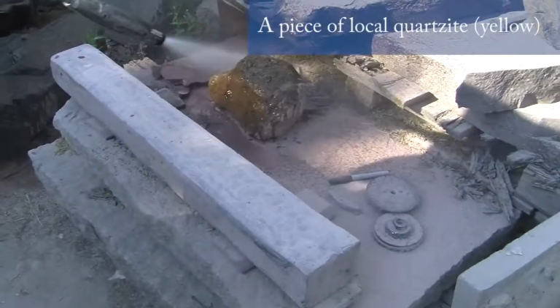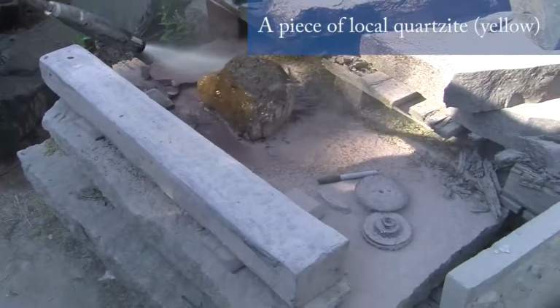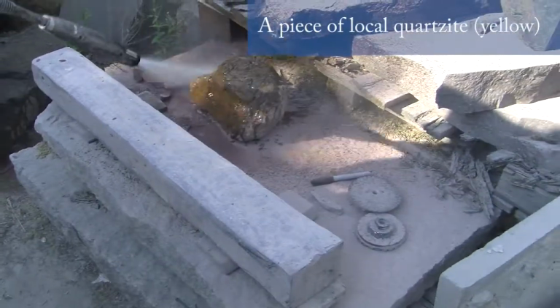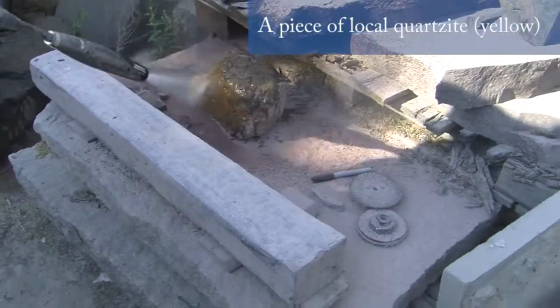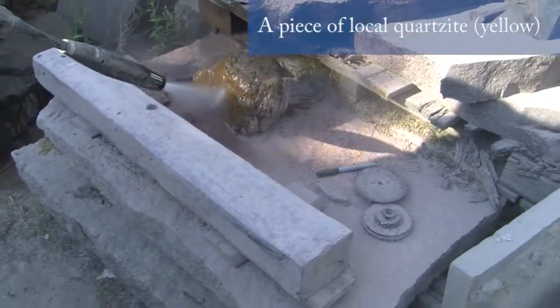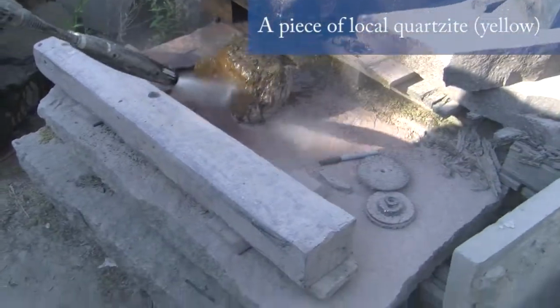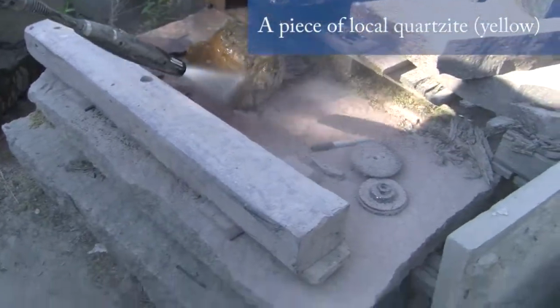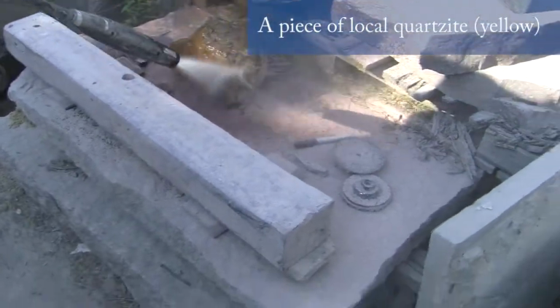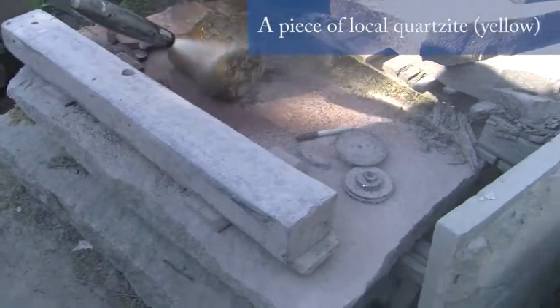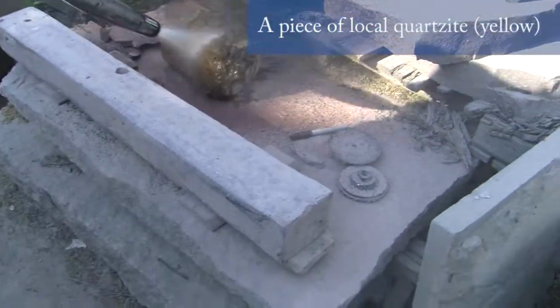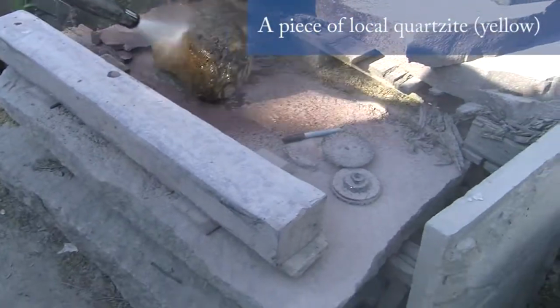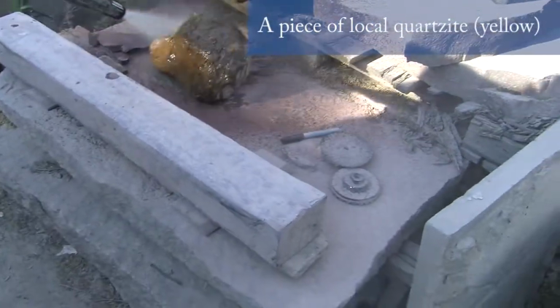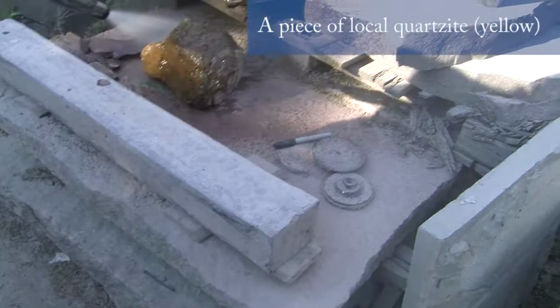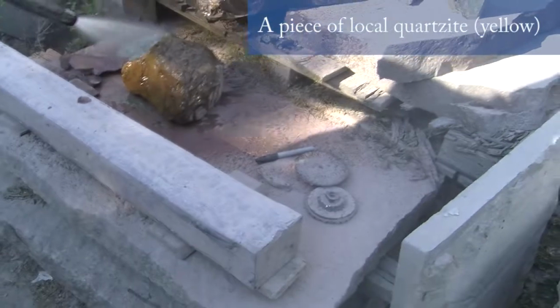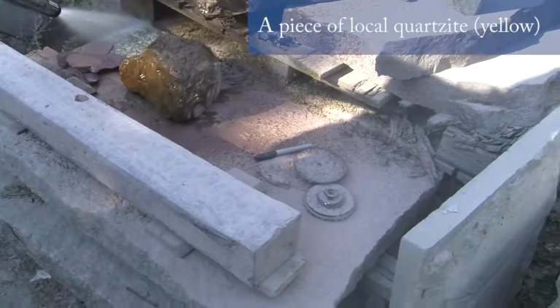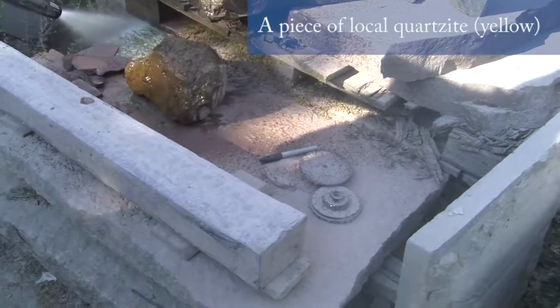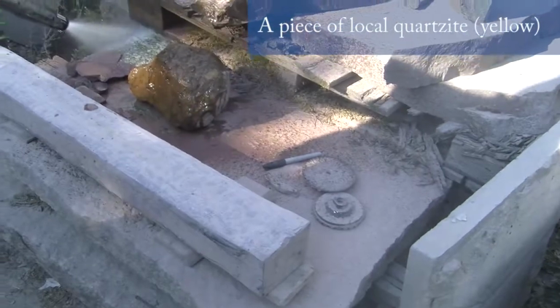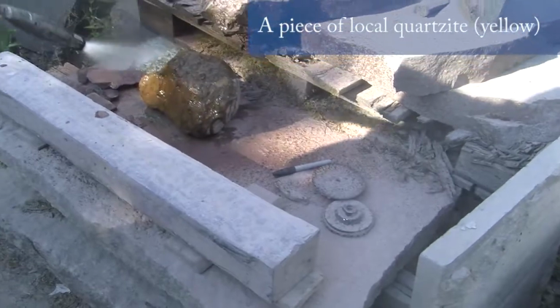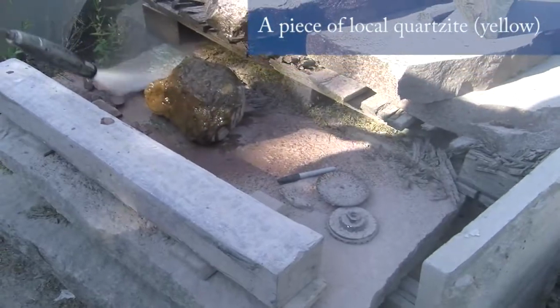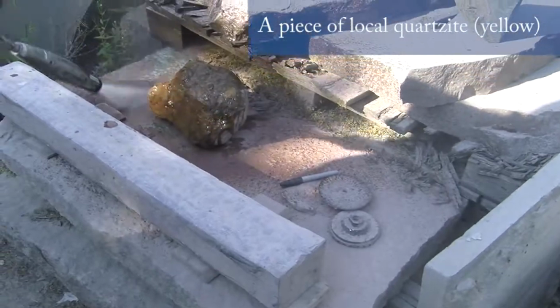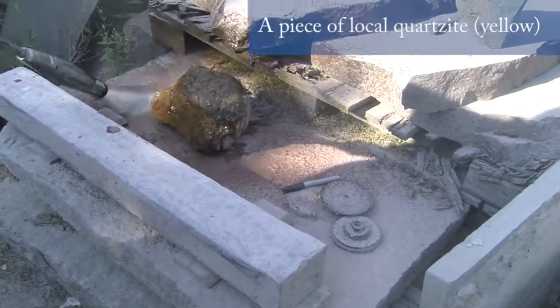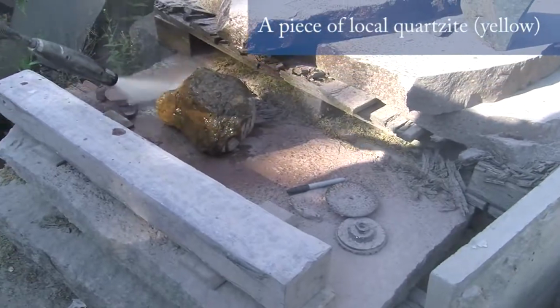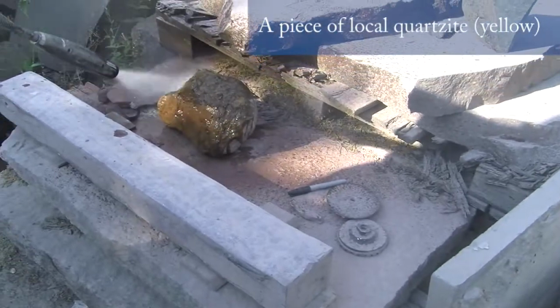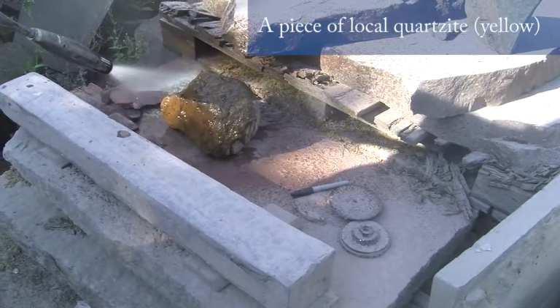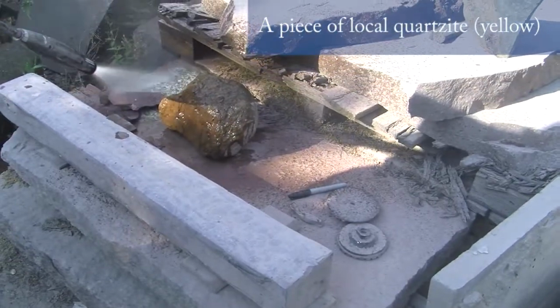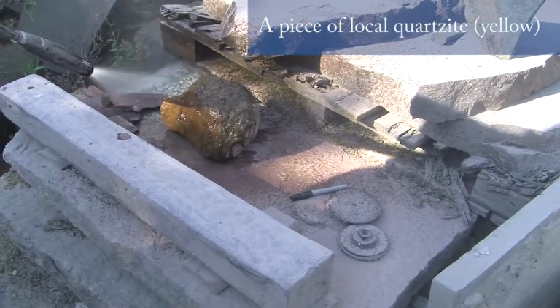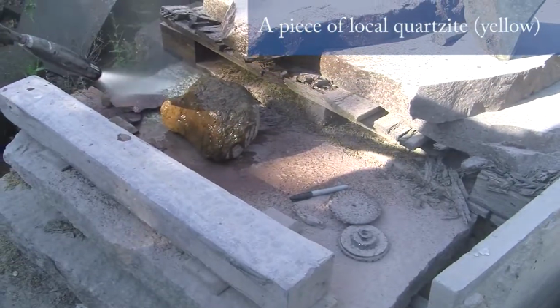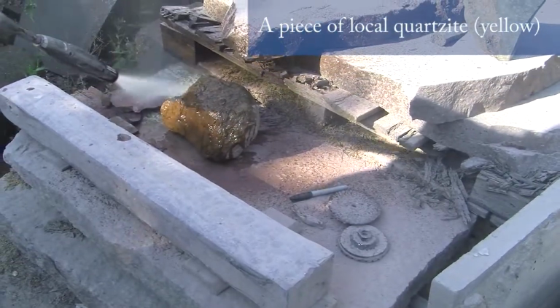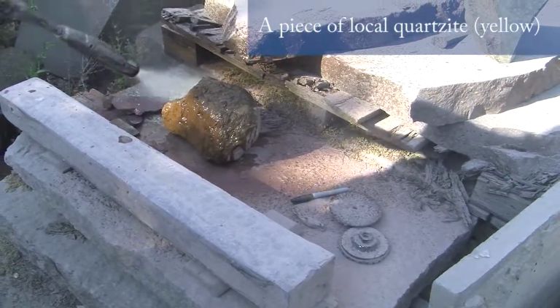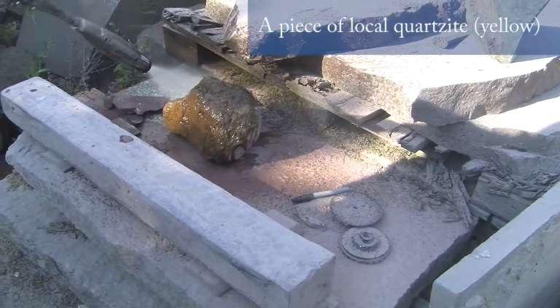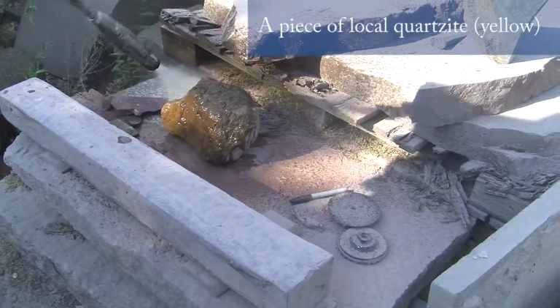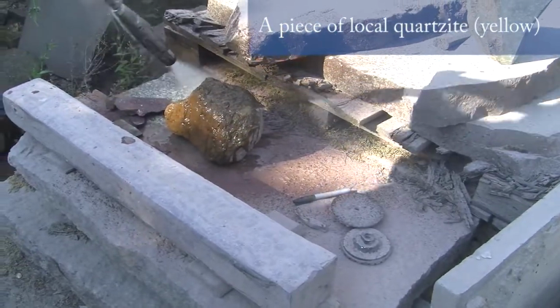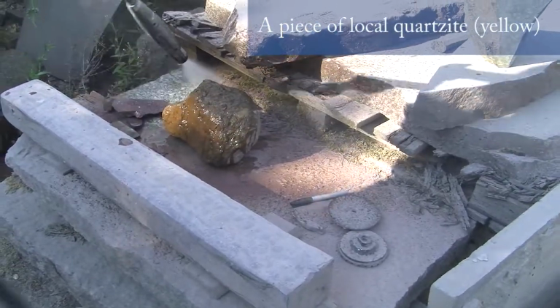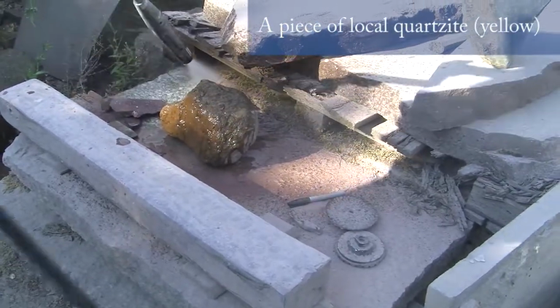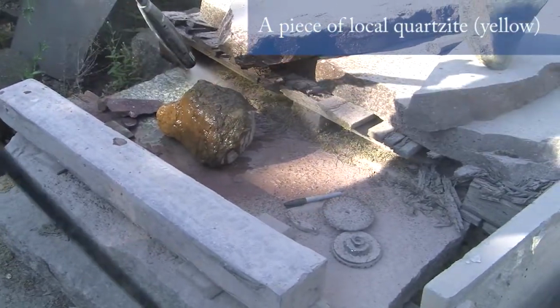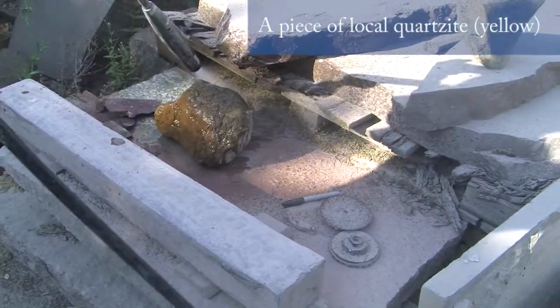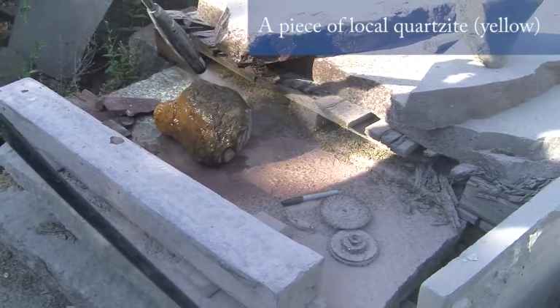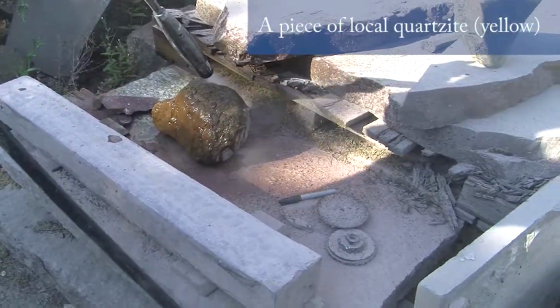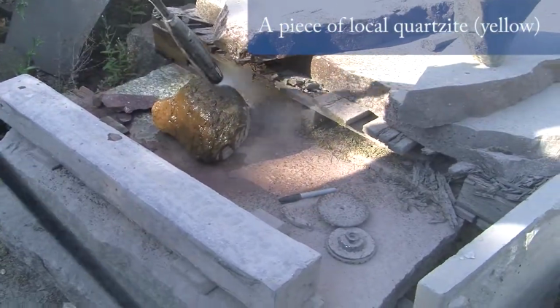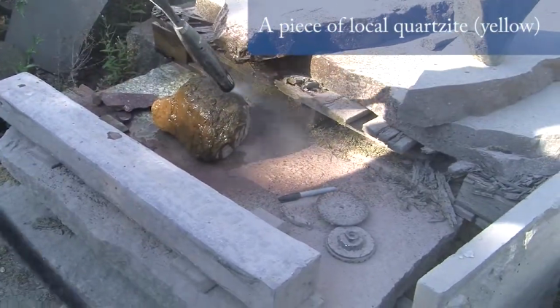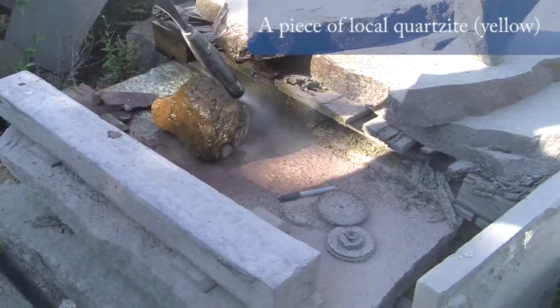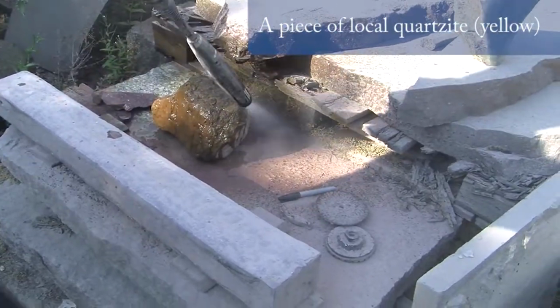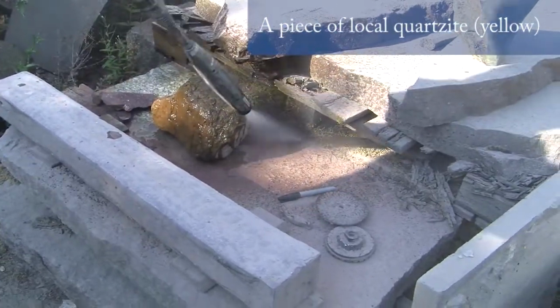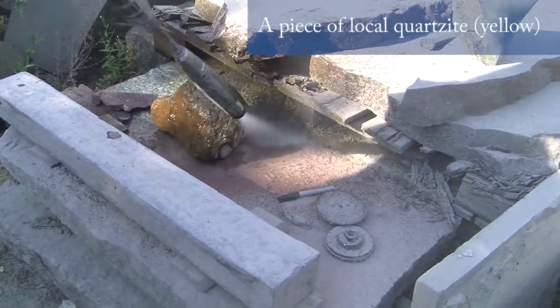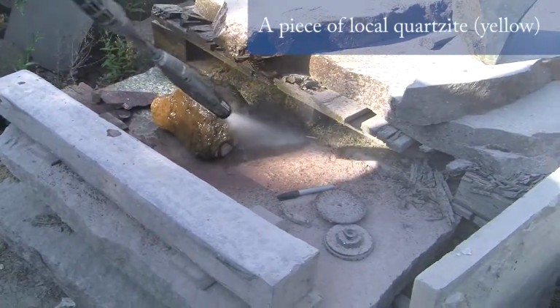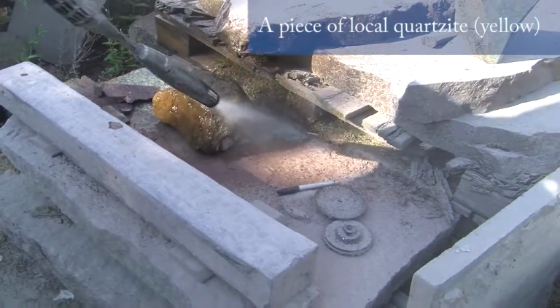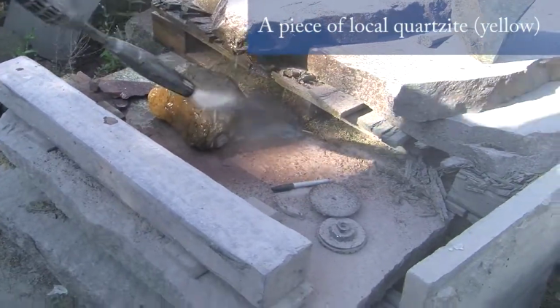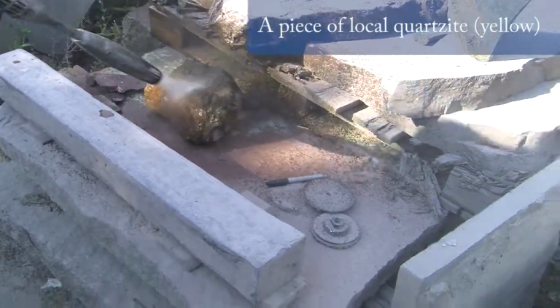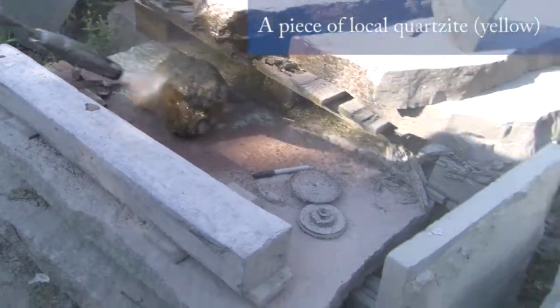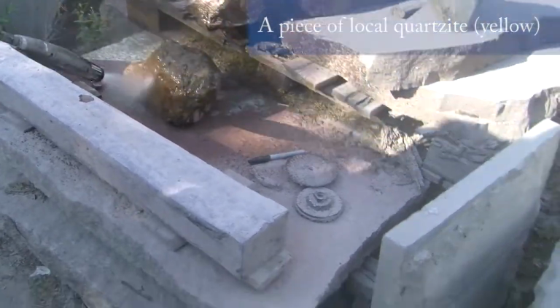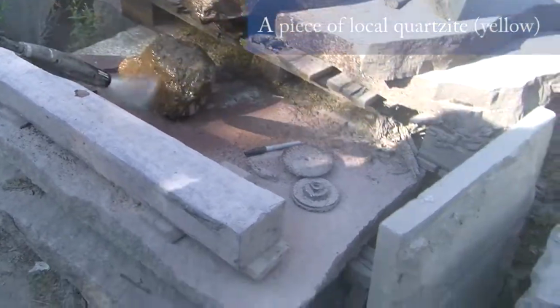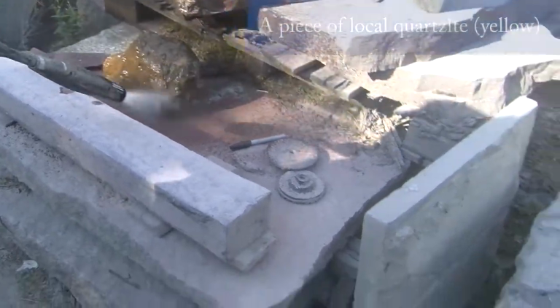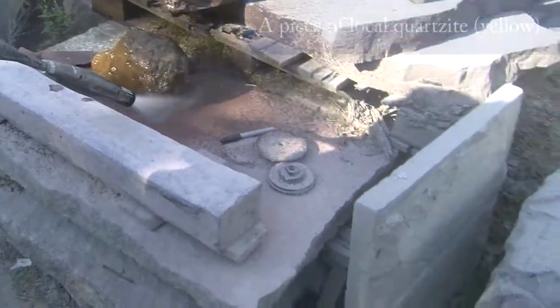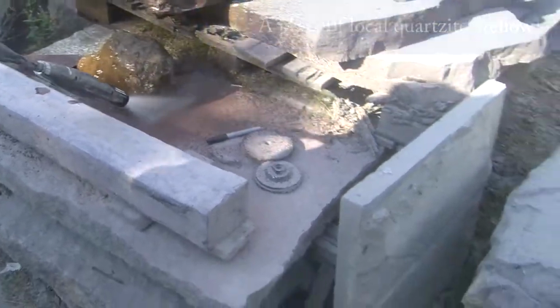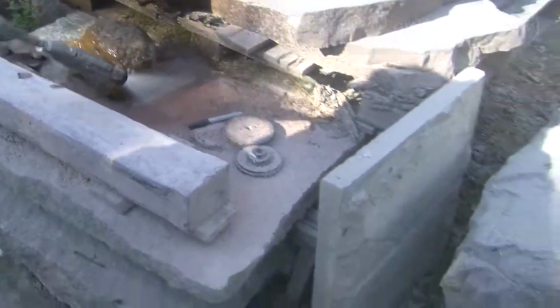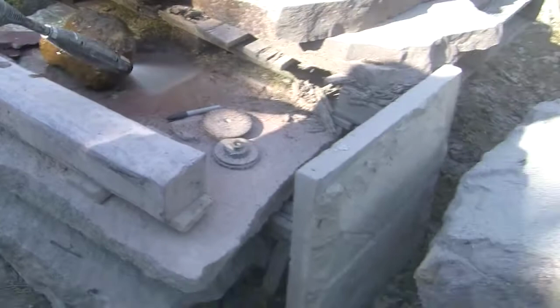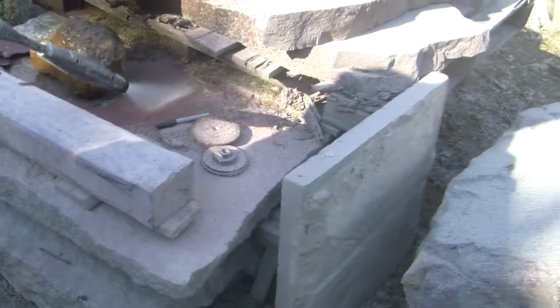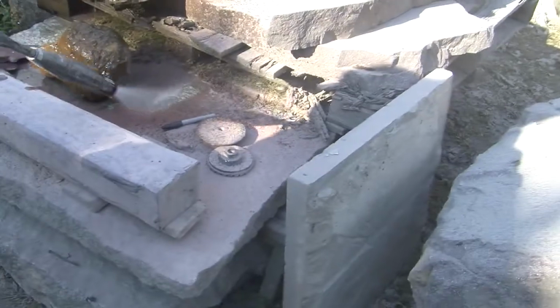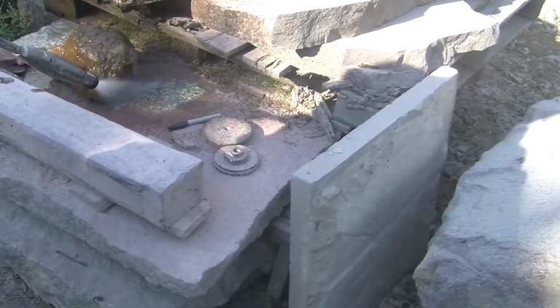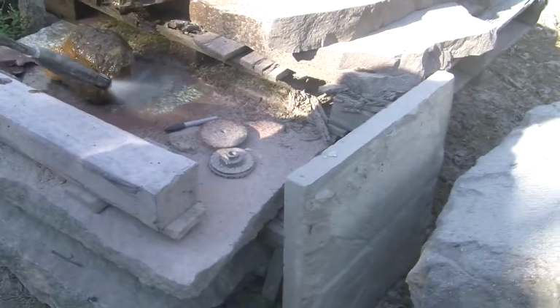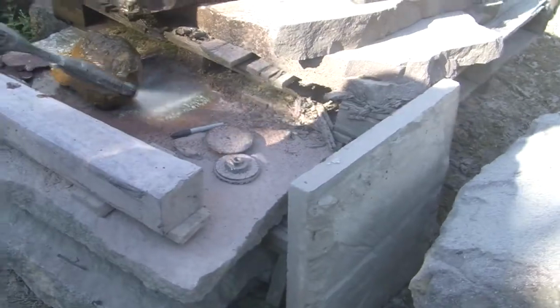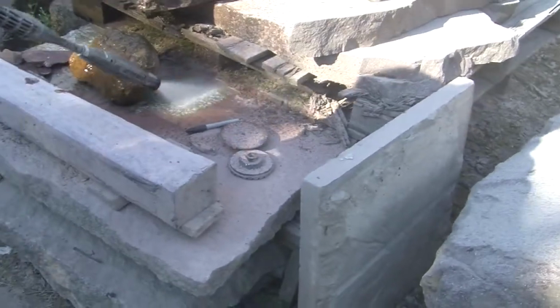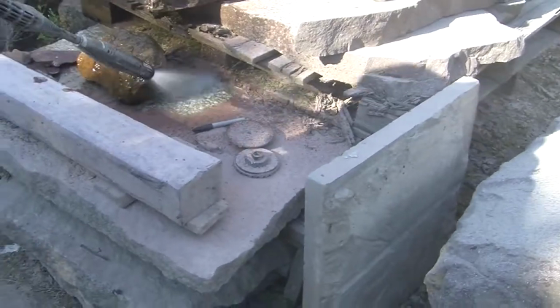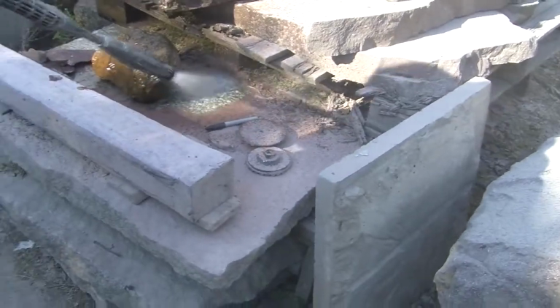This is a piece of local quartzite, which I think is a piece of volcanic dikes, which I used in a car recently.